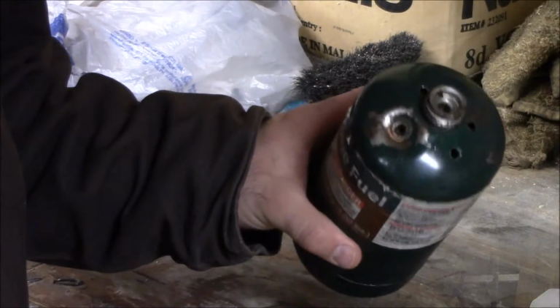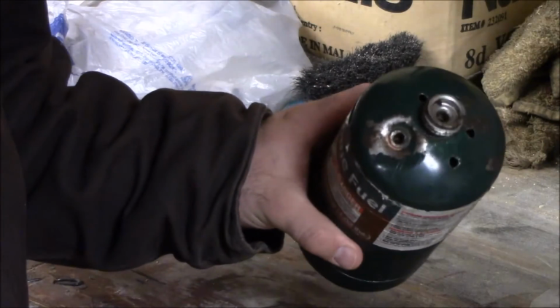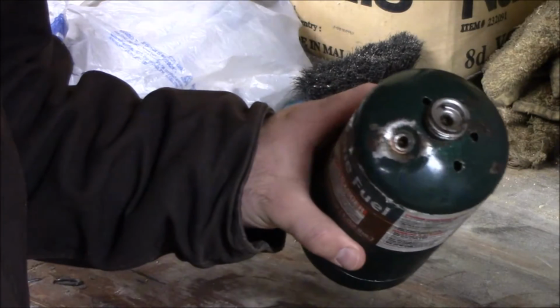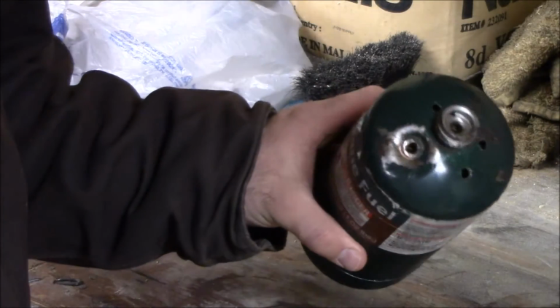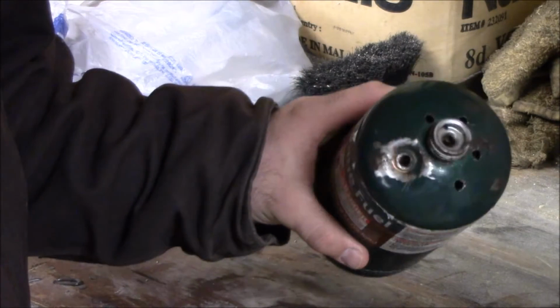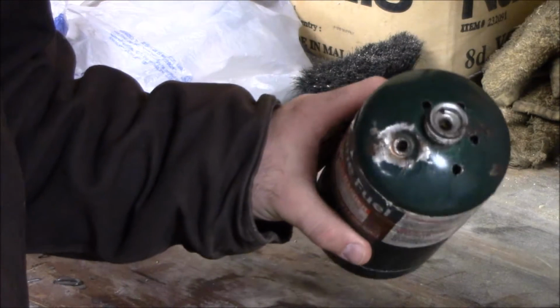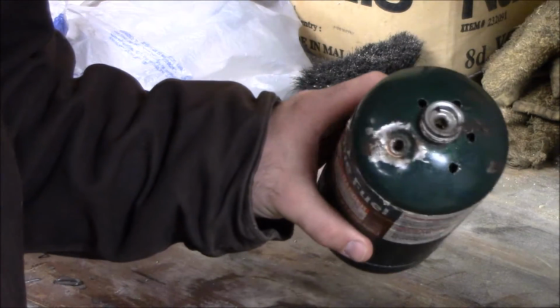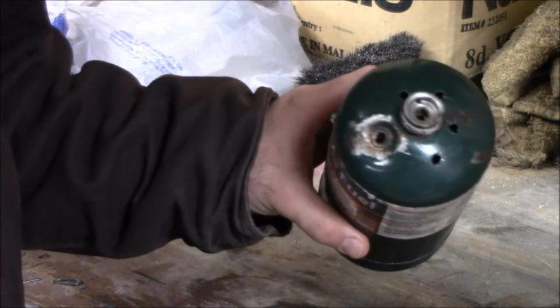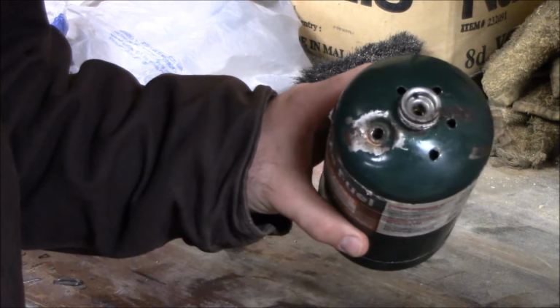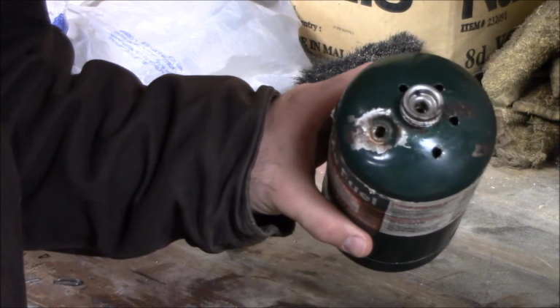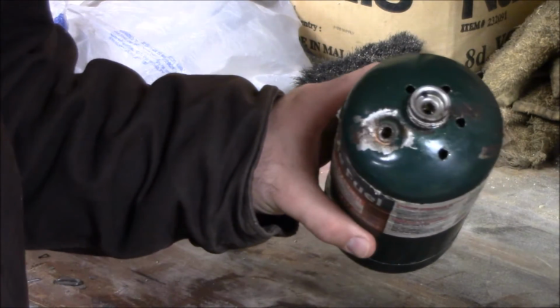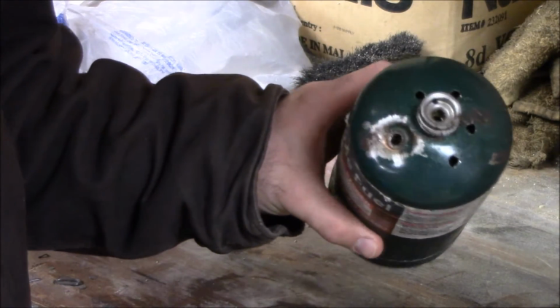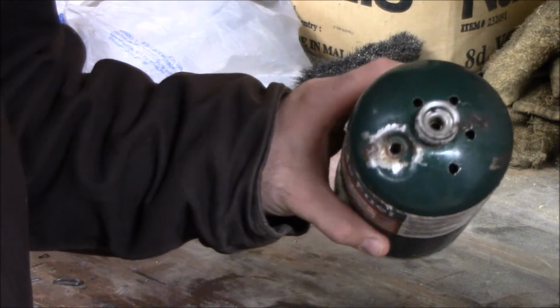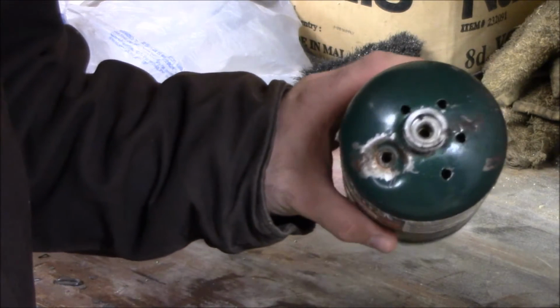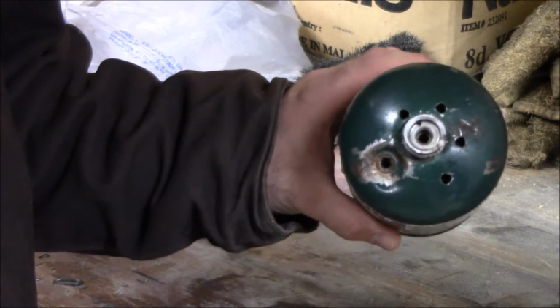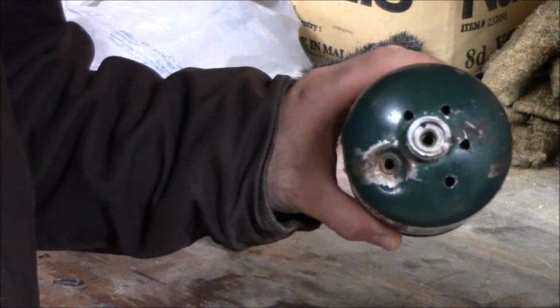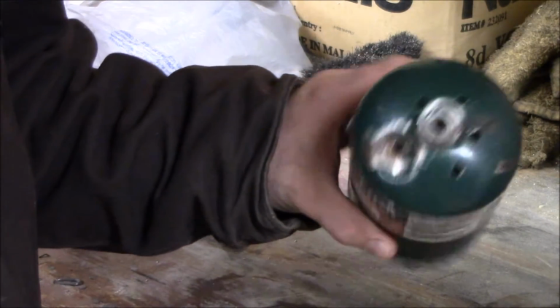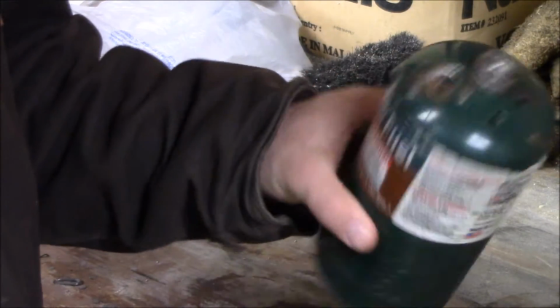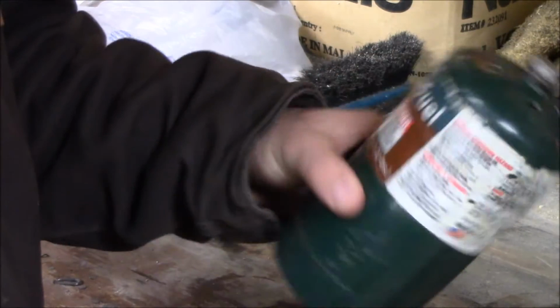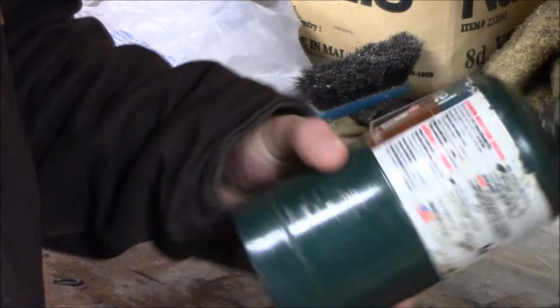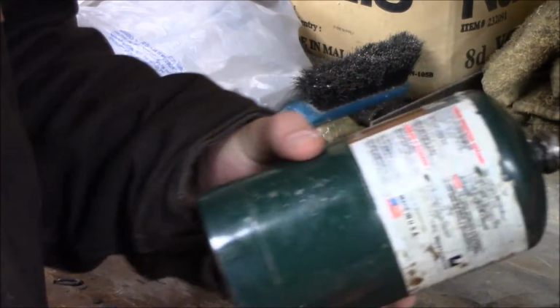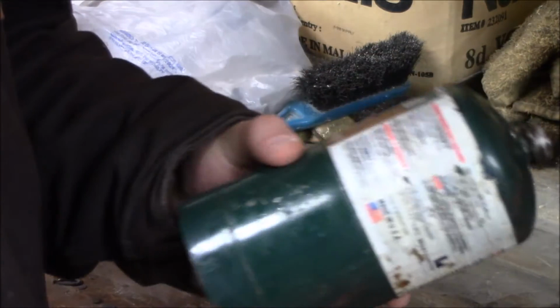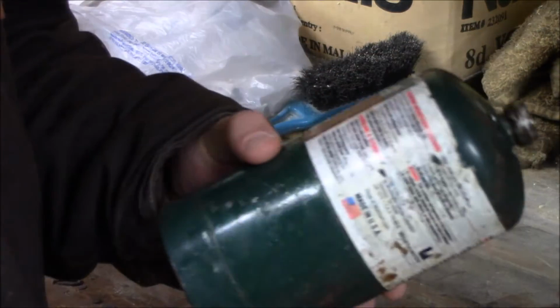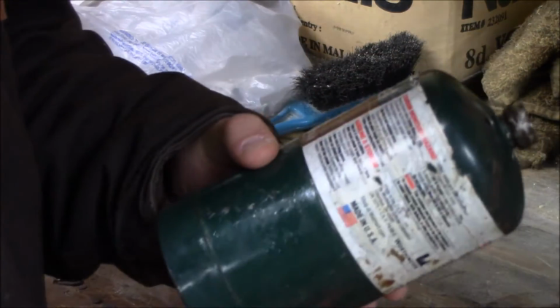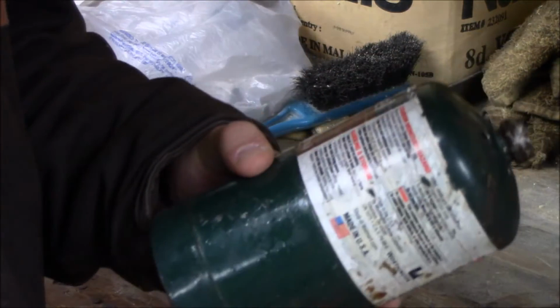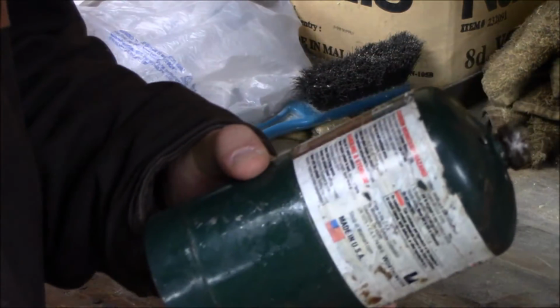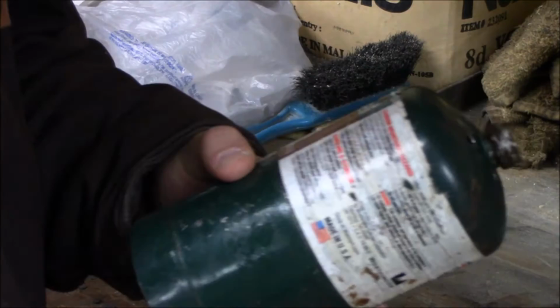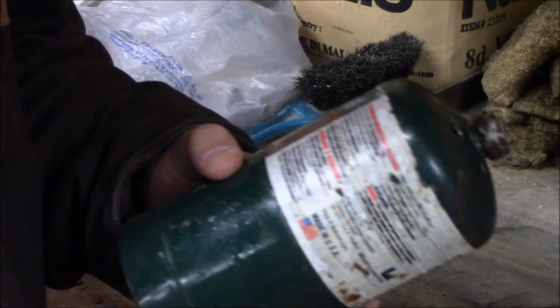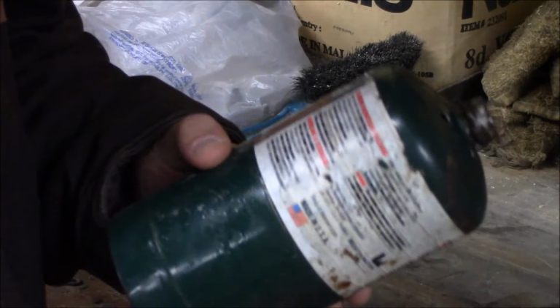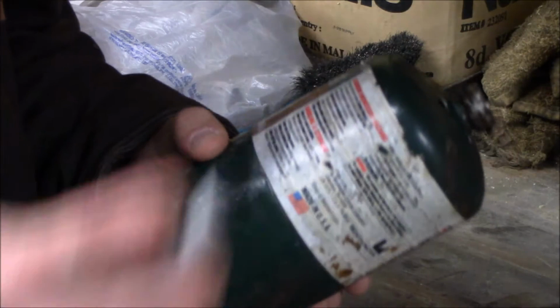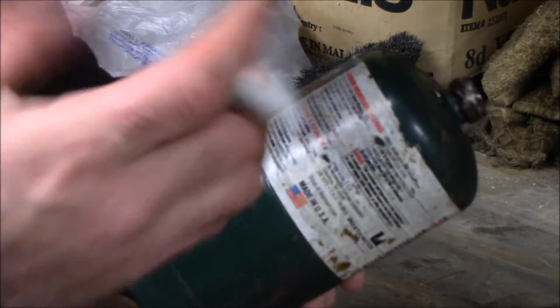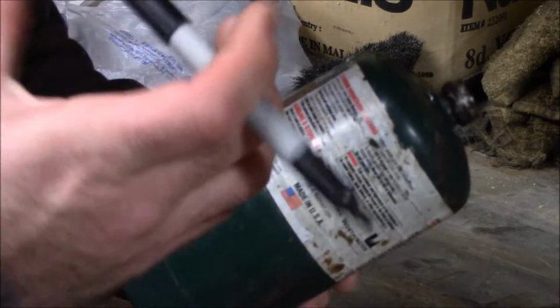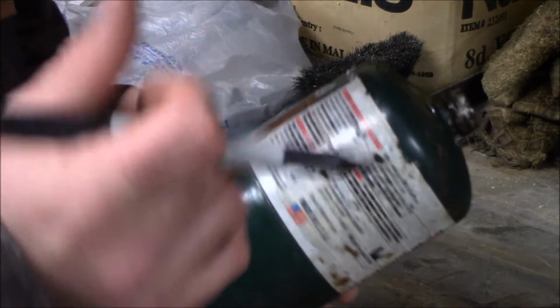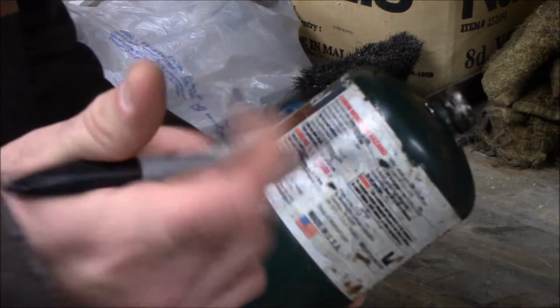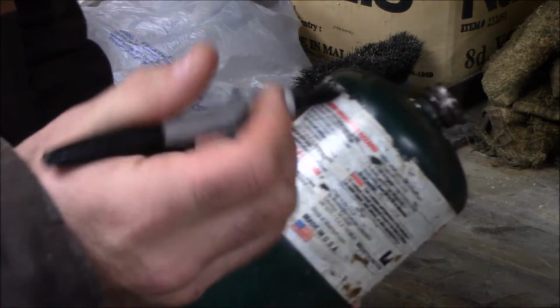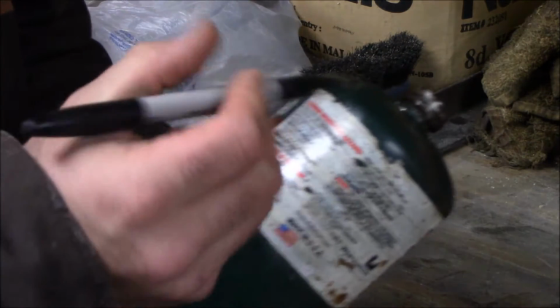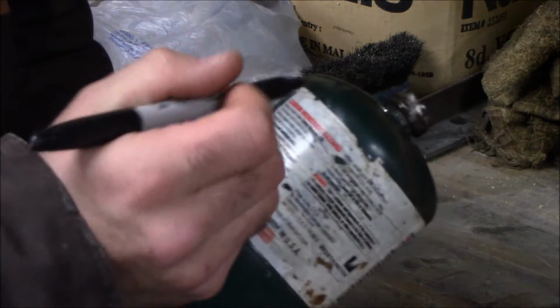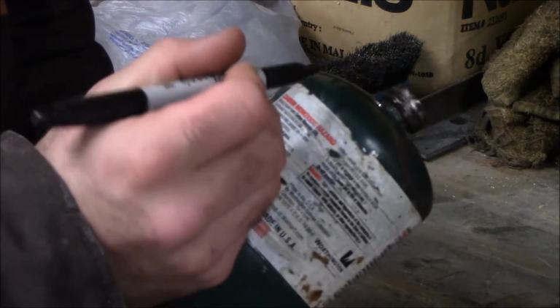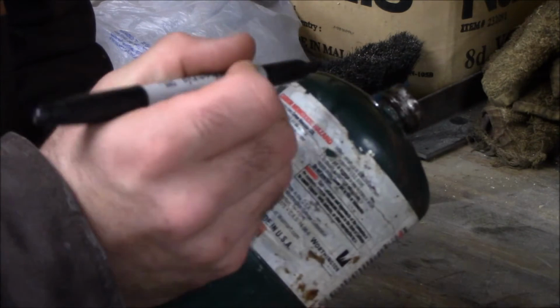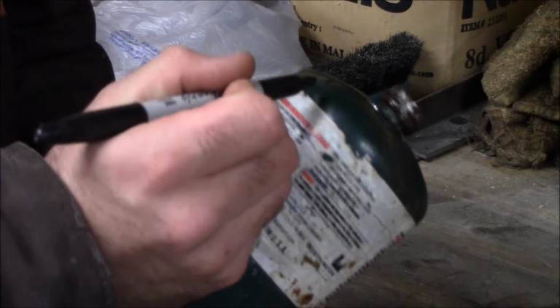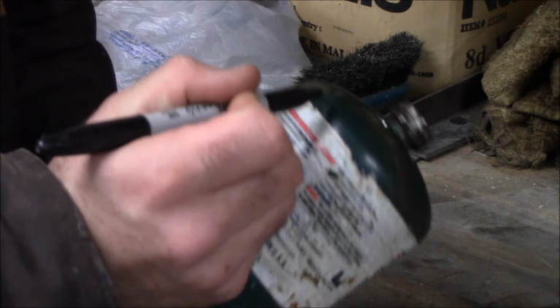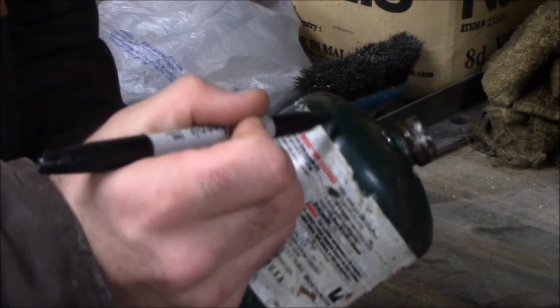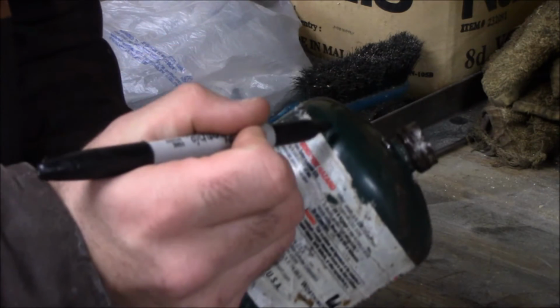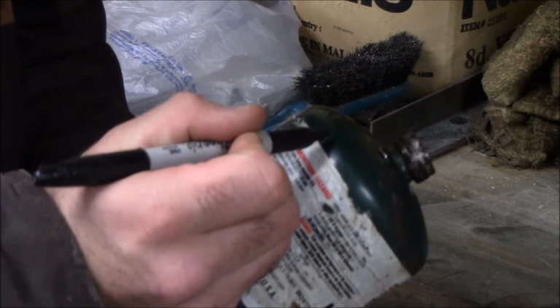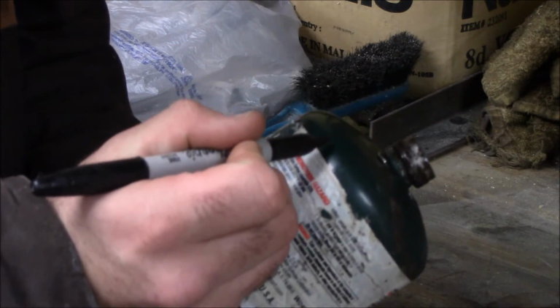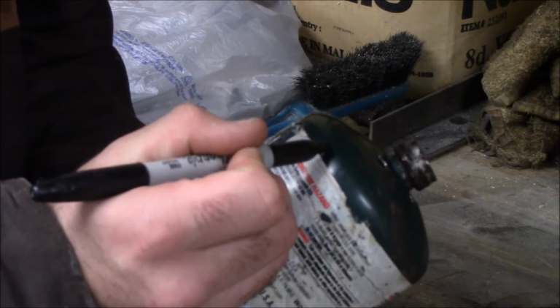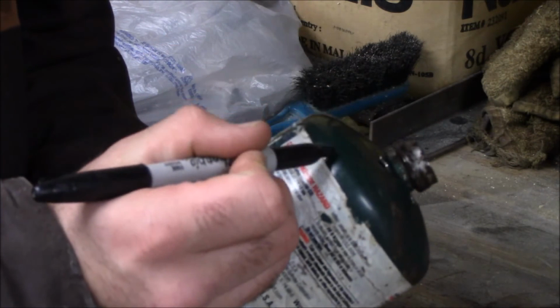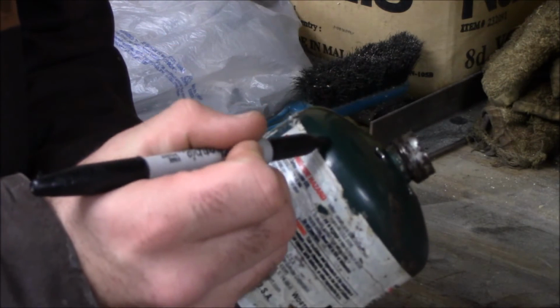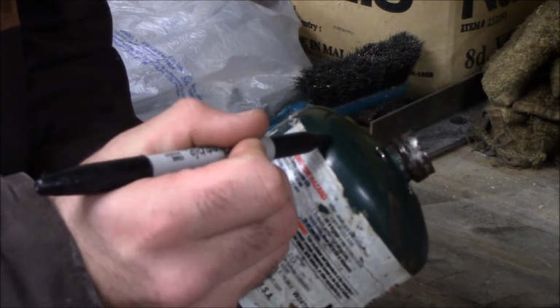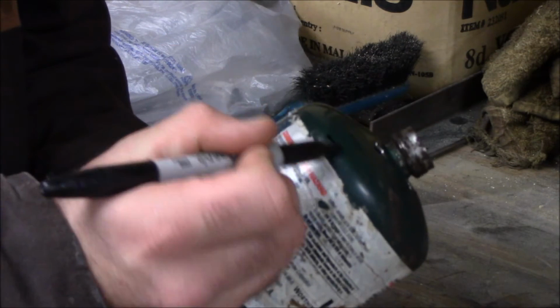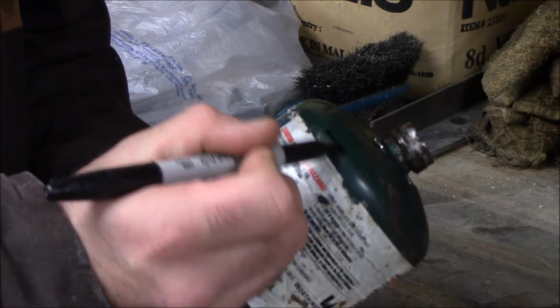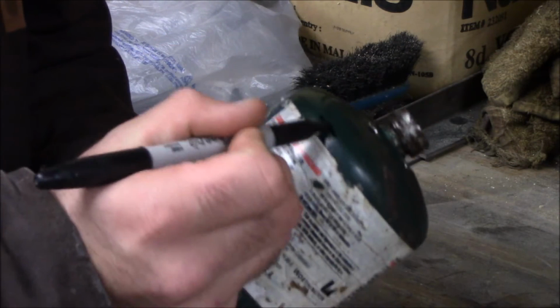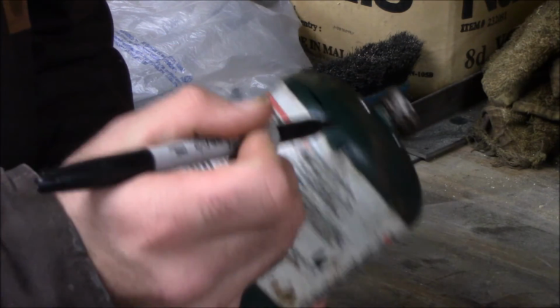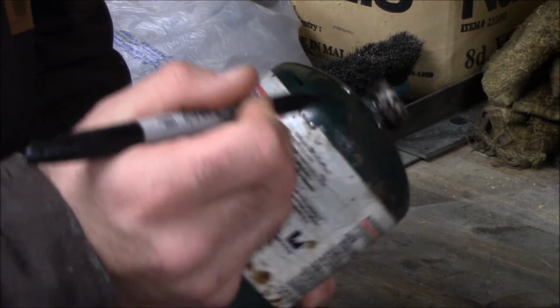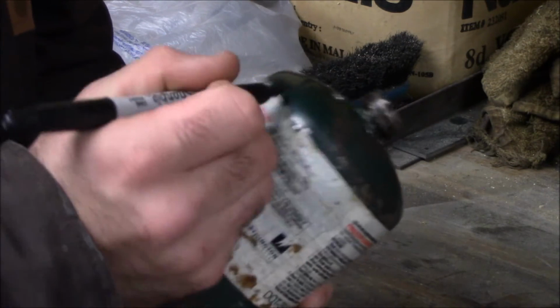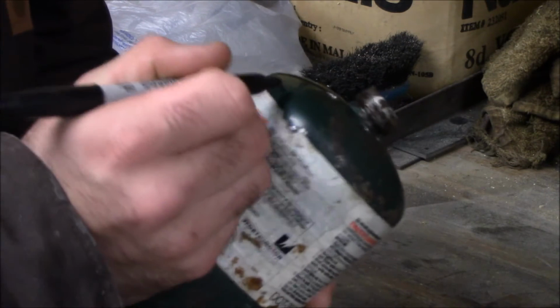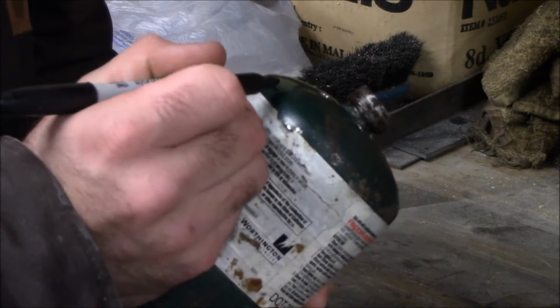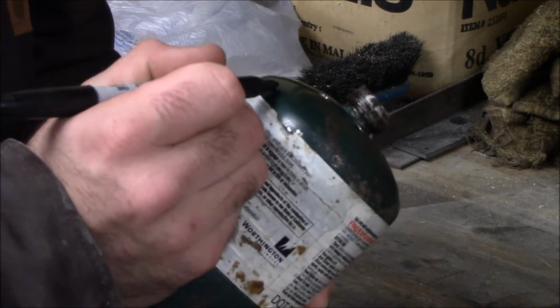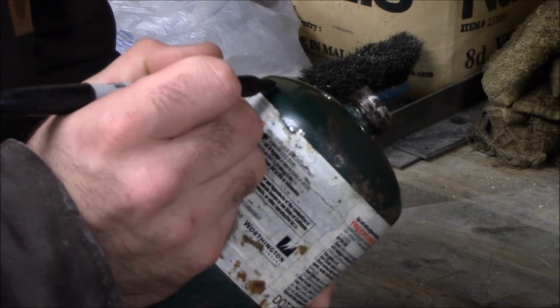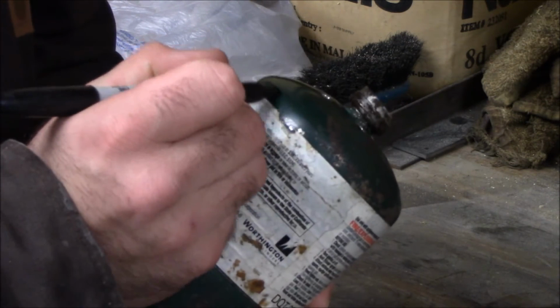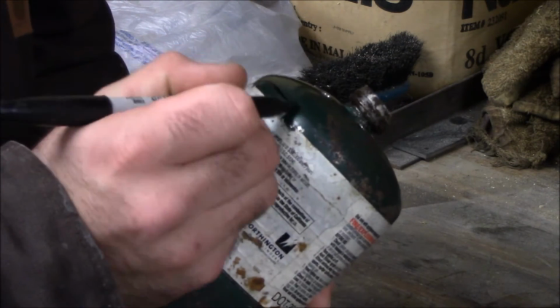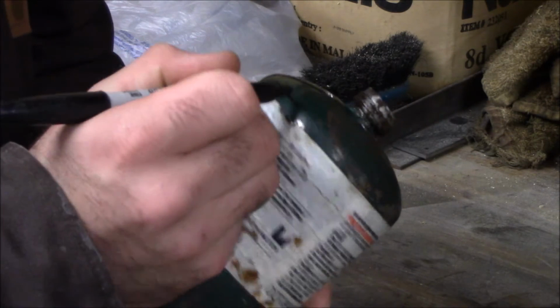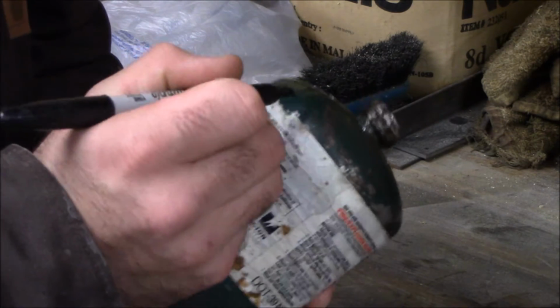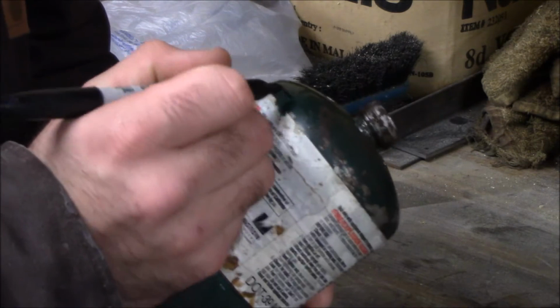Once we've sloshed around the water and poured all the contents out, we're going to go ahead and take a marker and mark along this top edge right here — that's going to be our cut line.